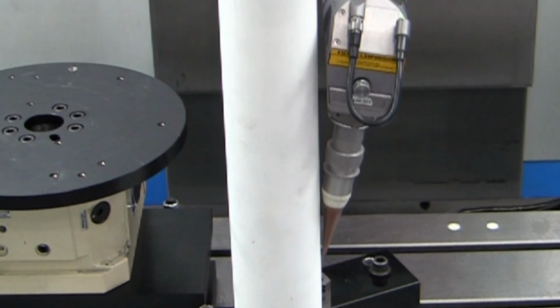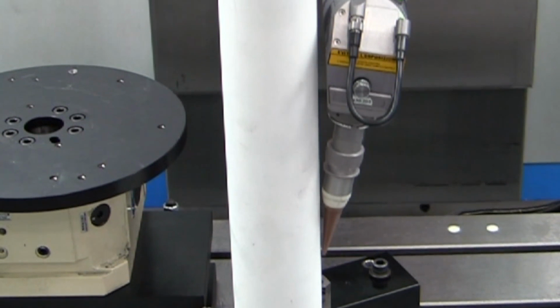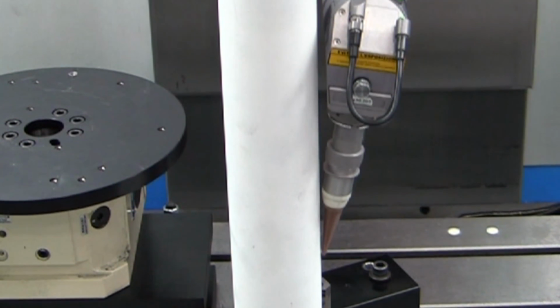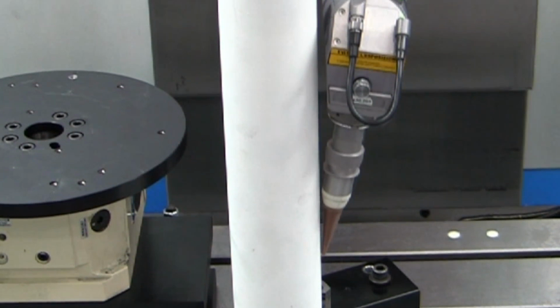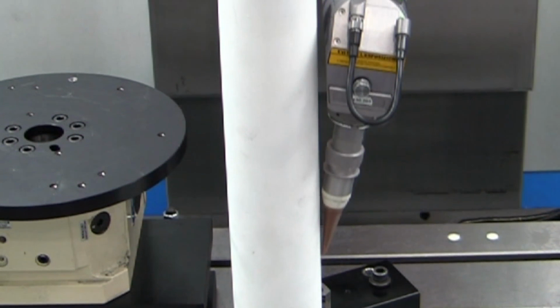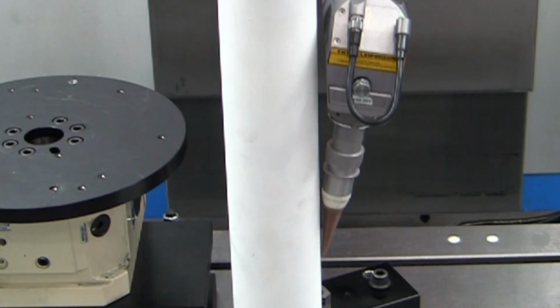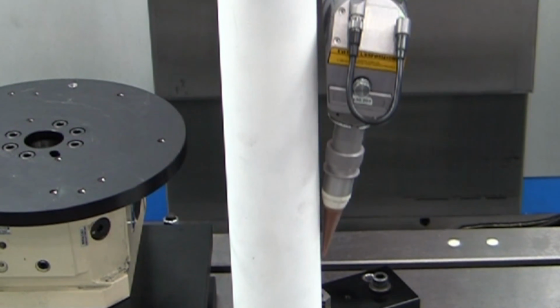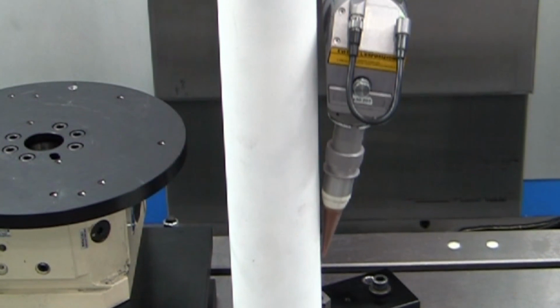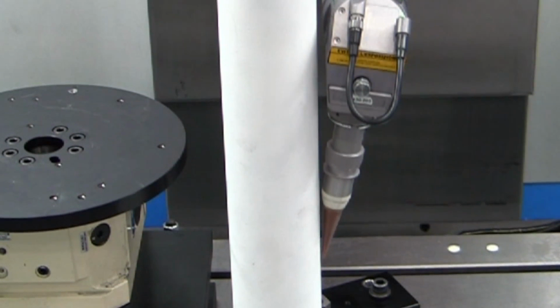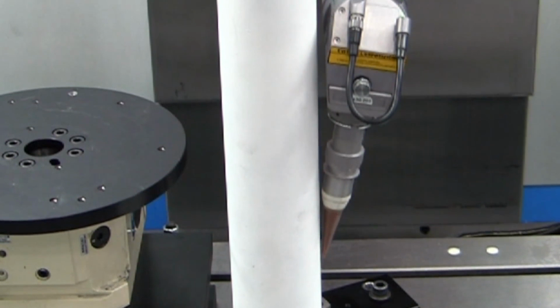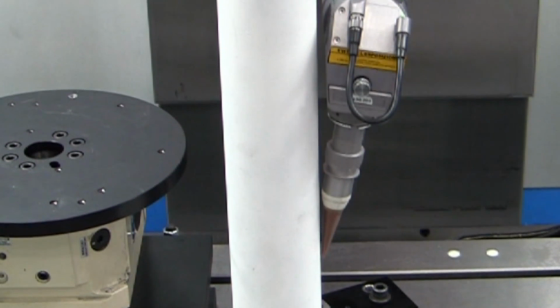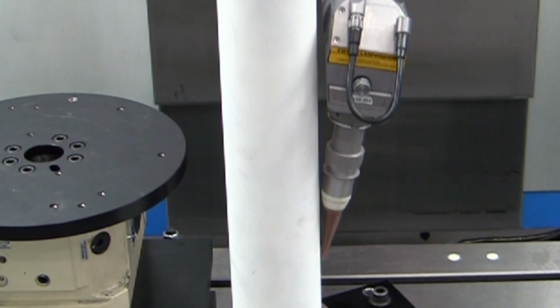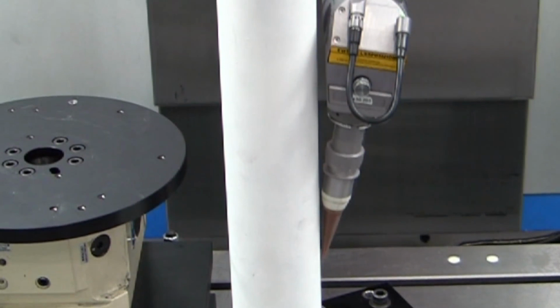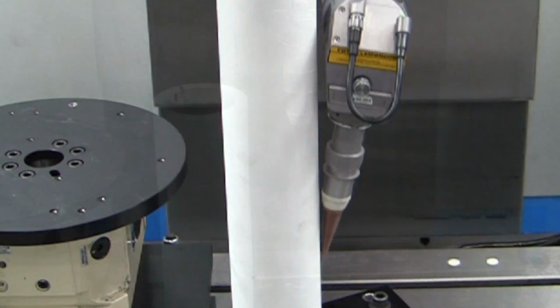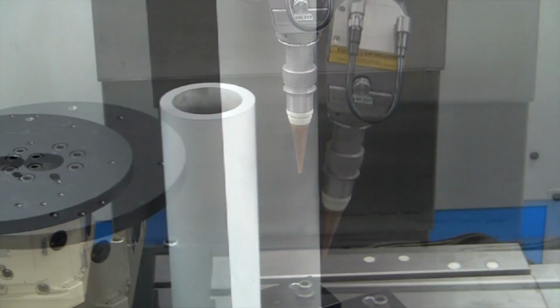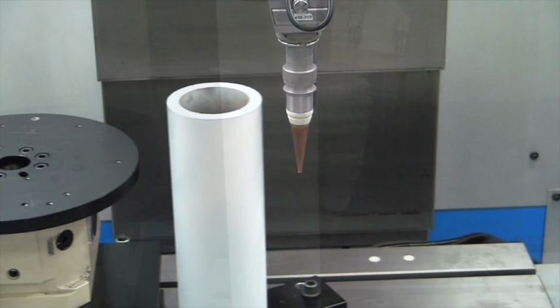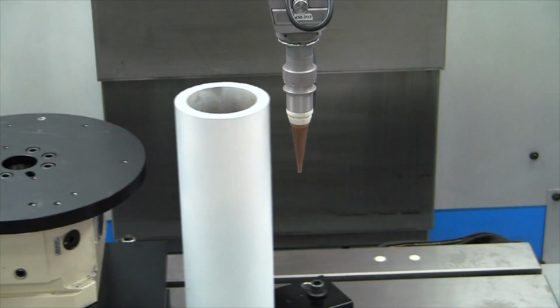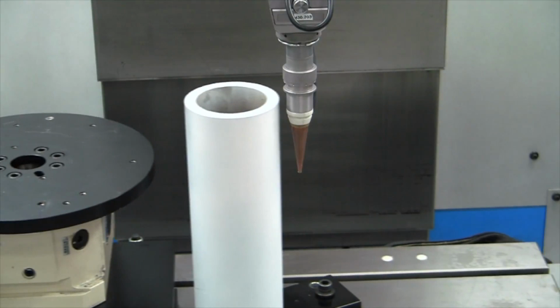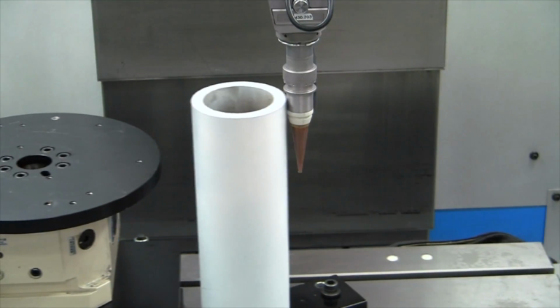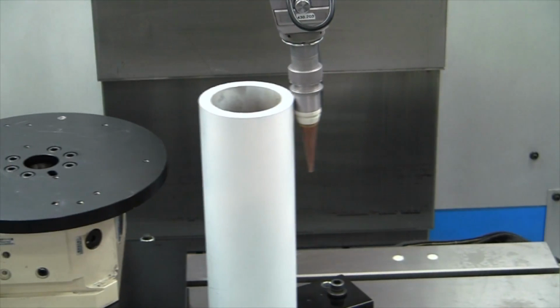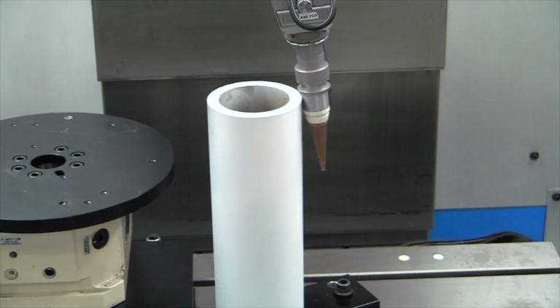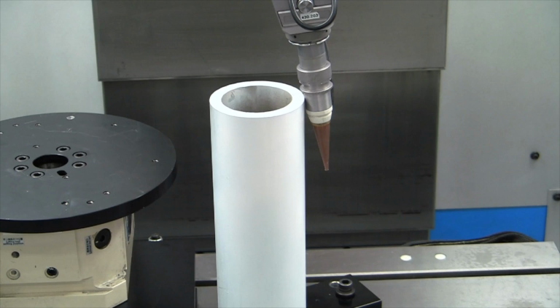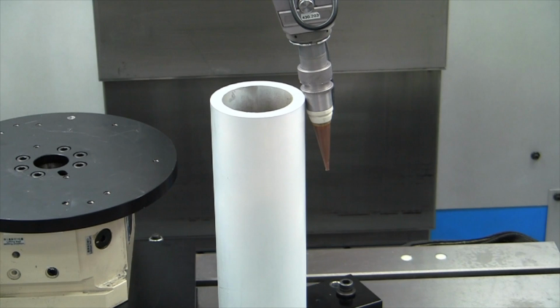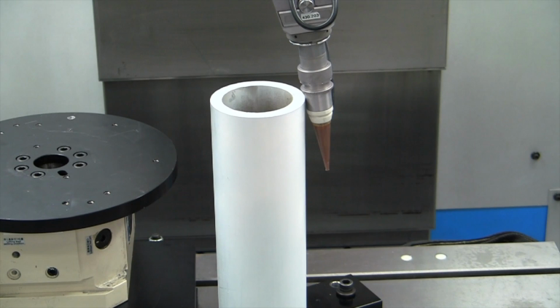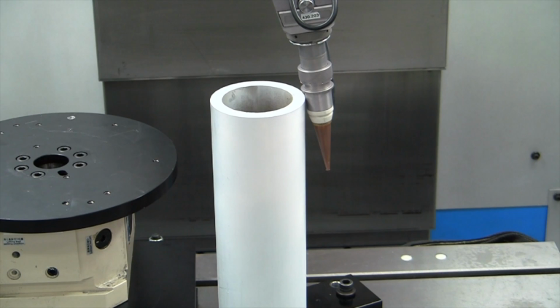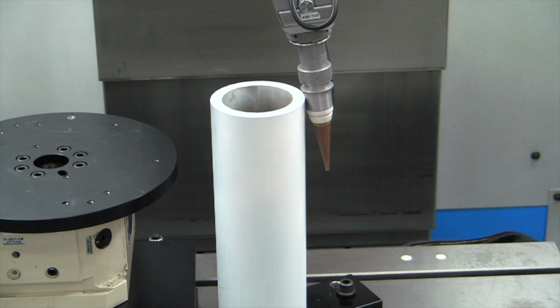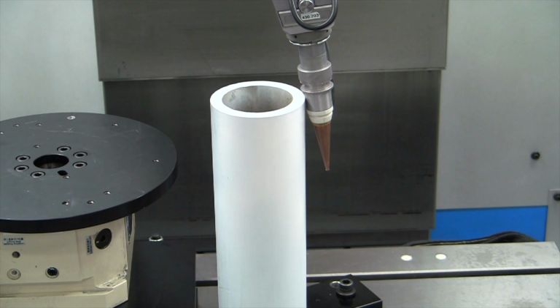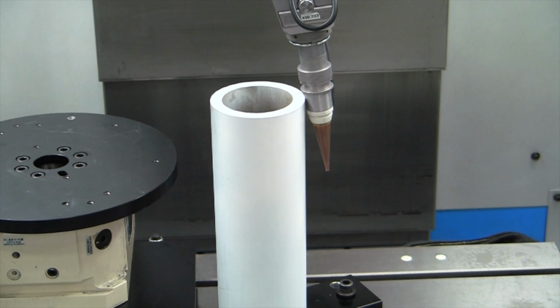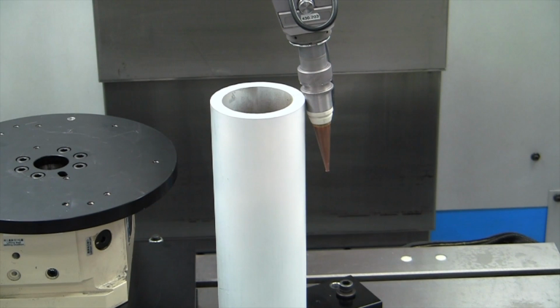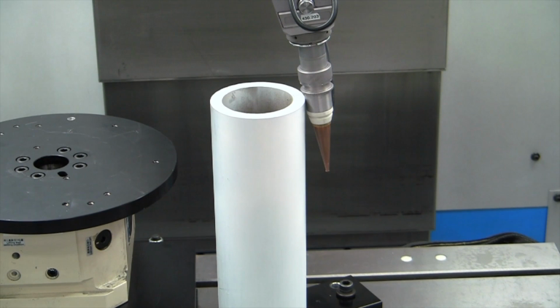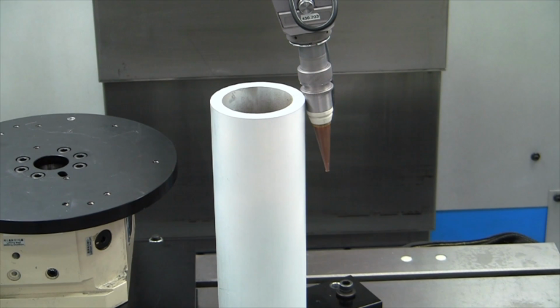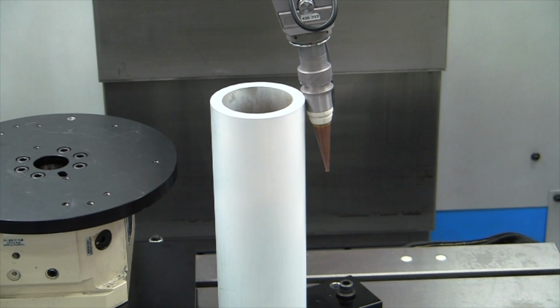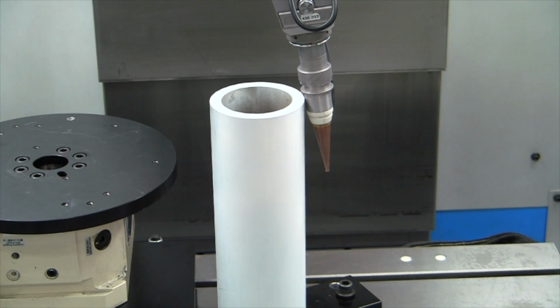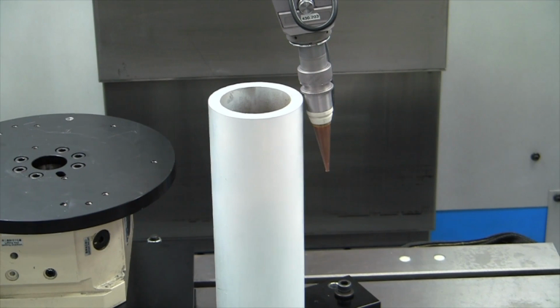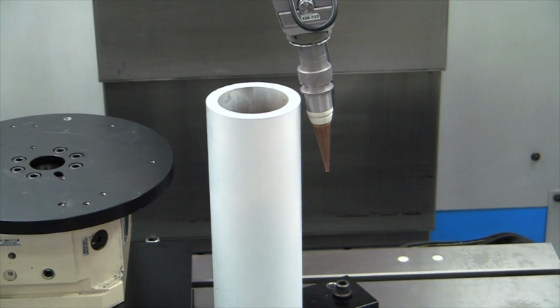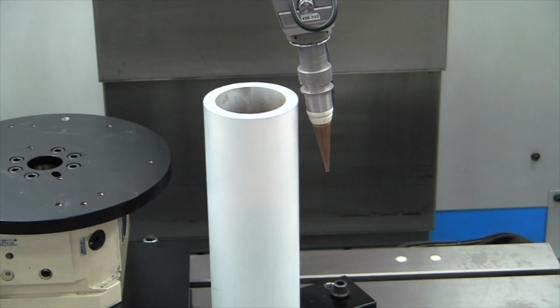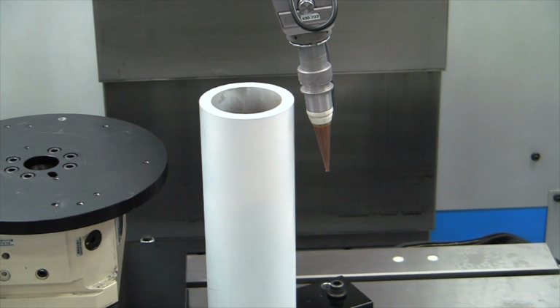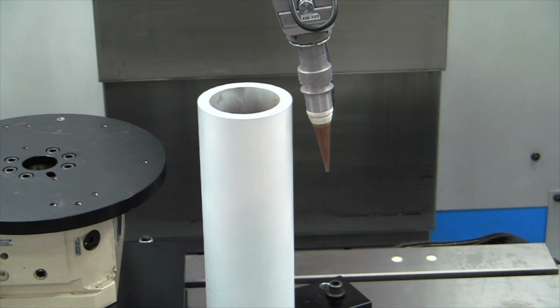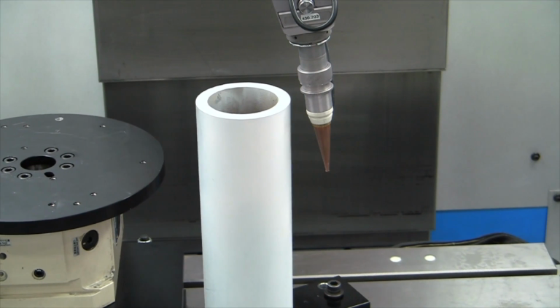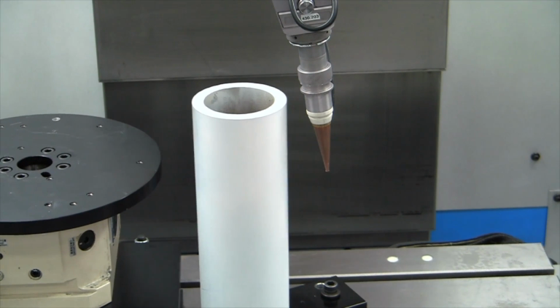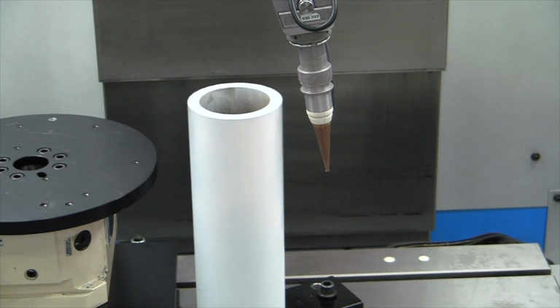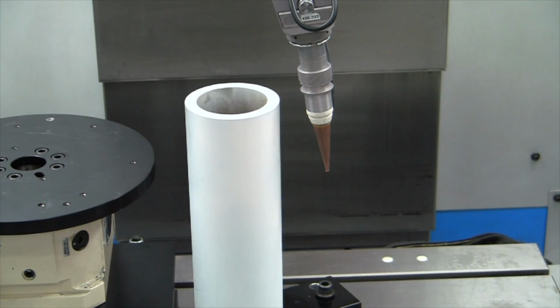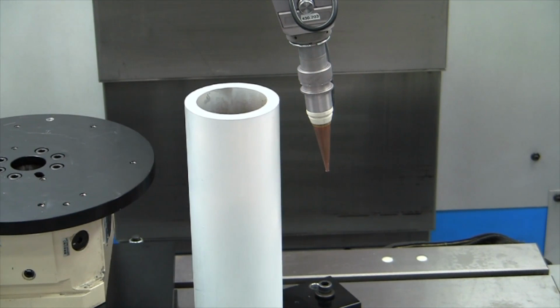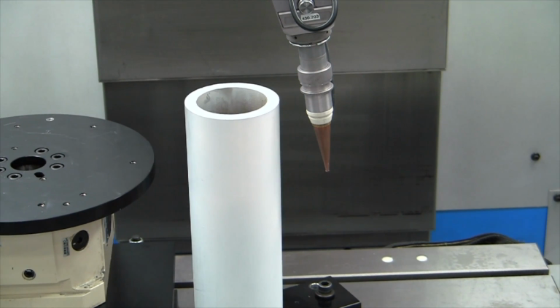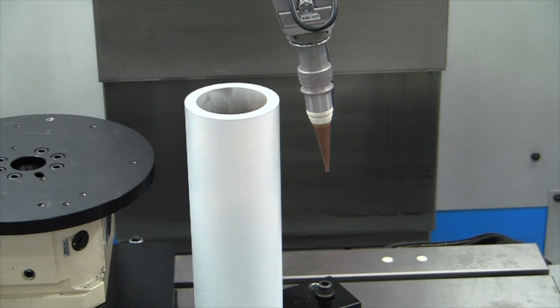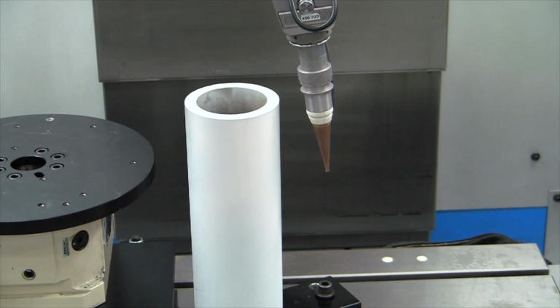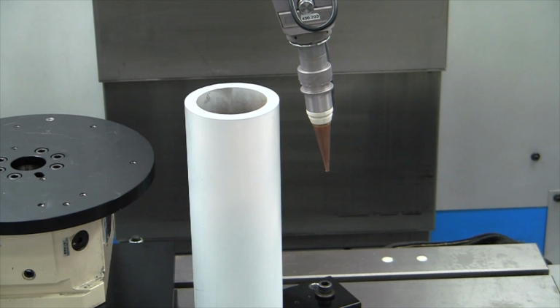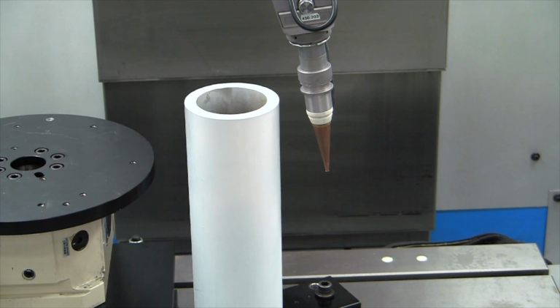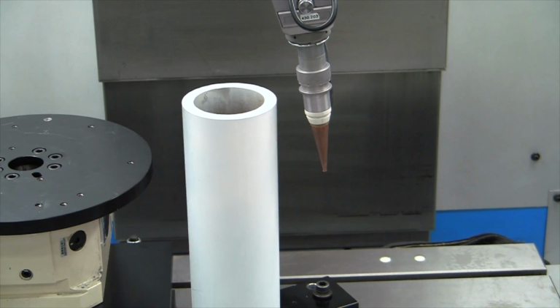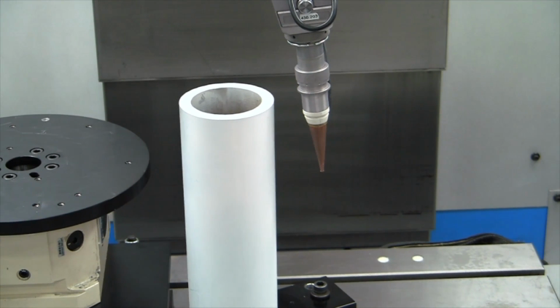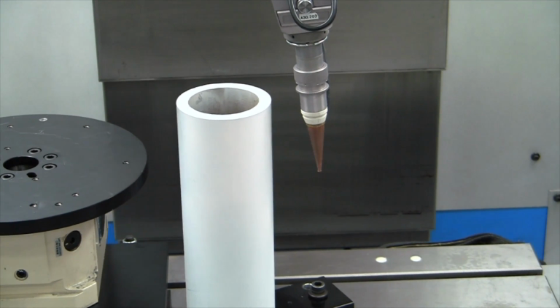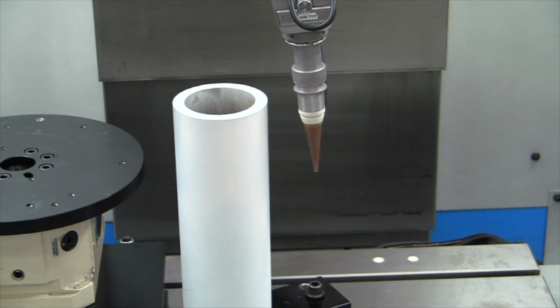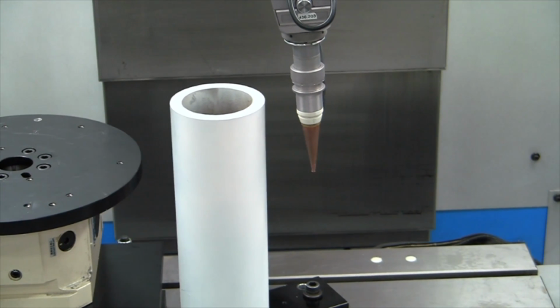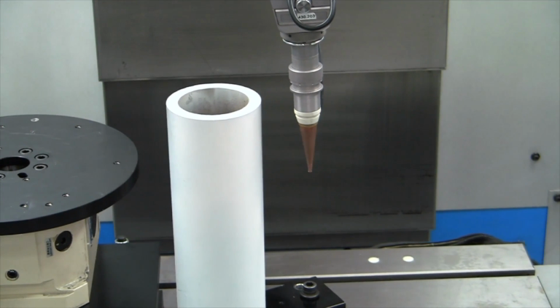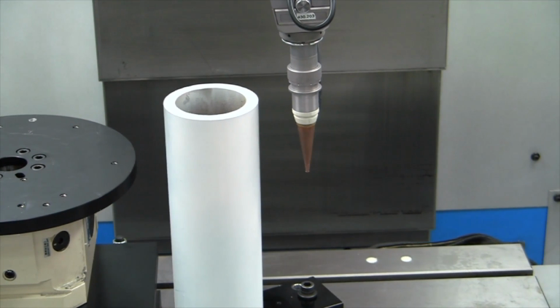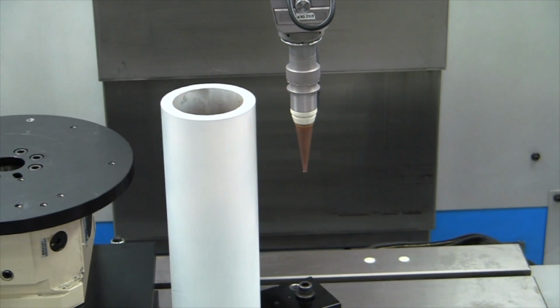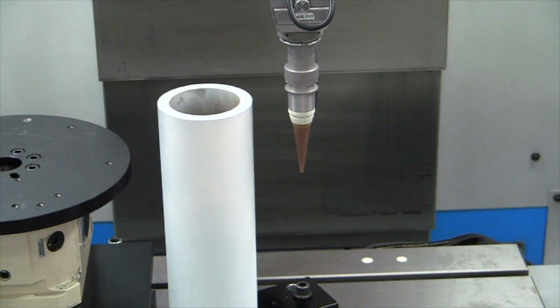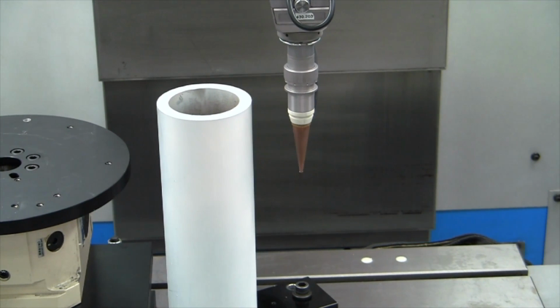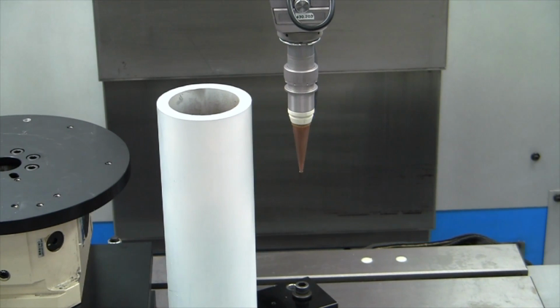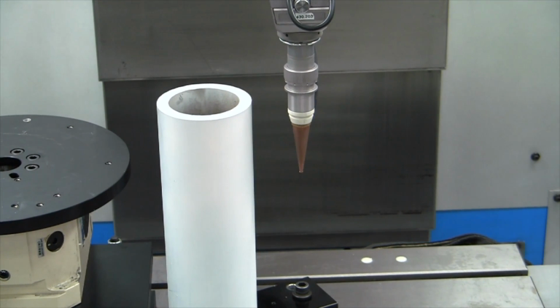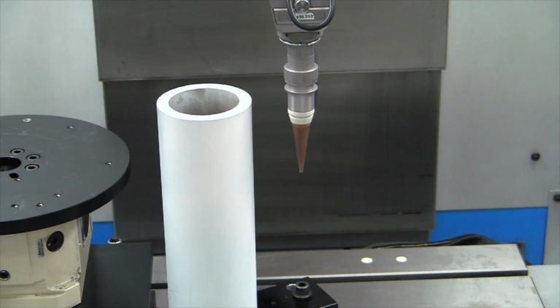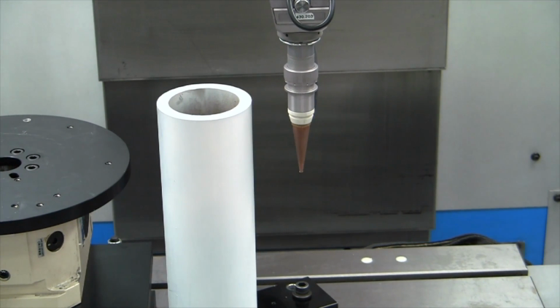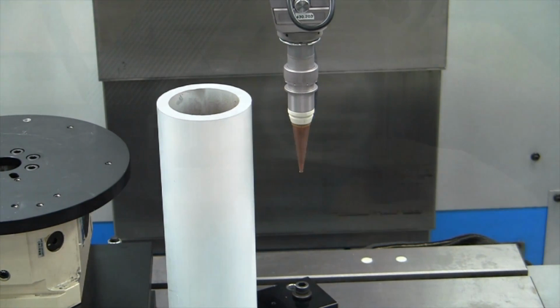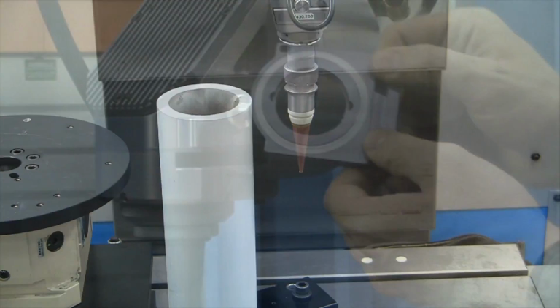Worry-free operation comes from the direct drive of the Beam Director and provides for multiple levels of crash protection backed up by an industry-leading 5-year, unlimited hours warranty.